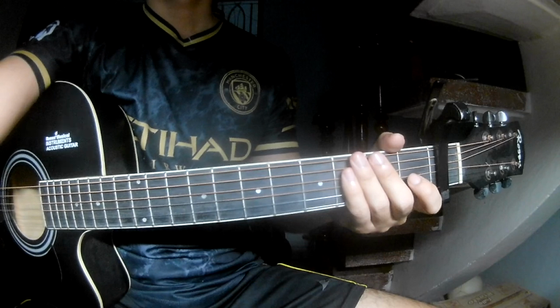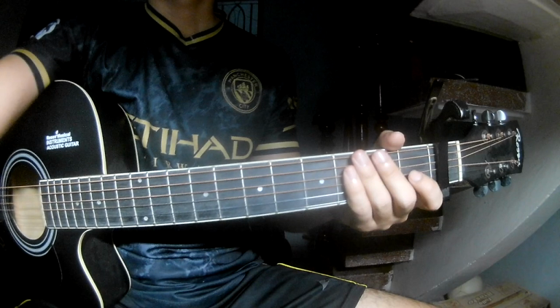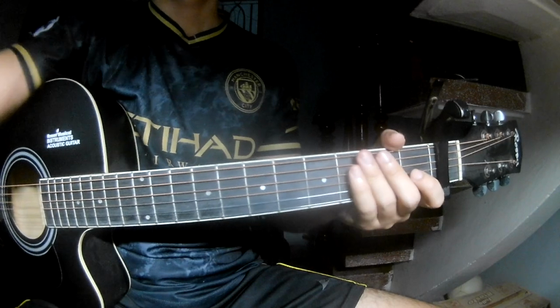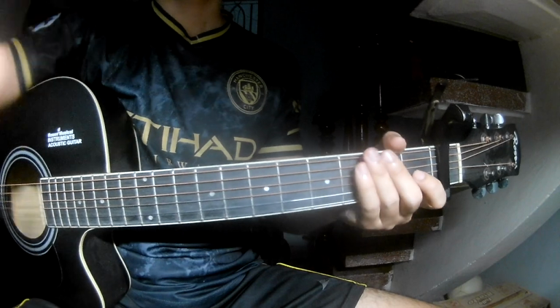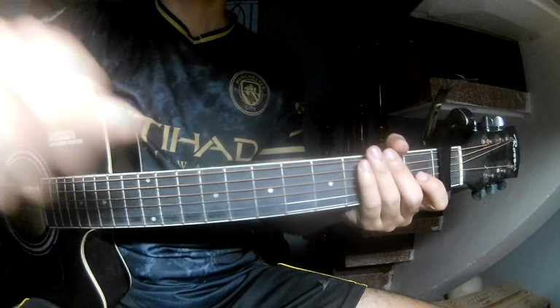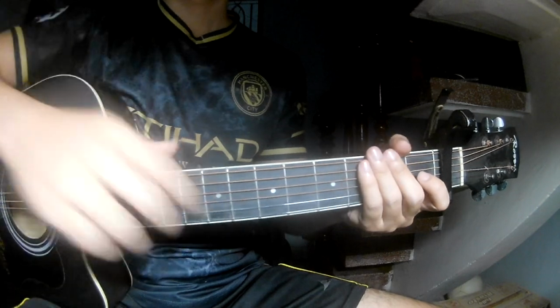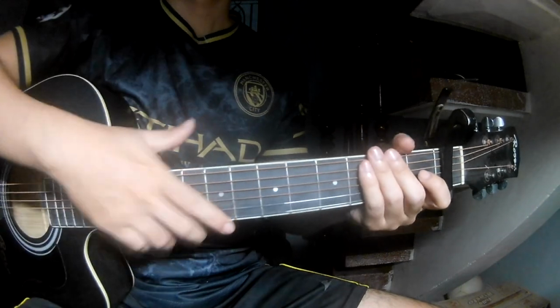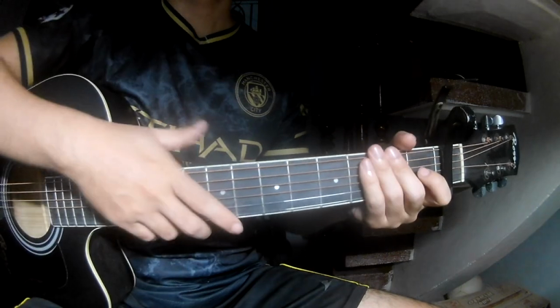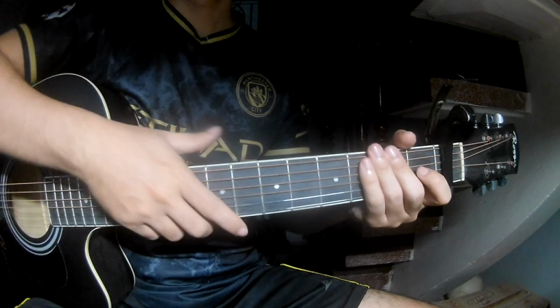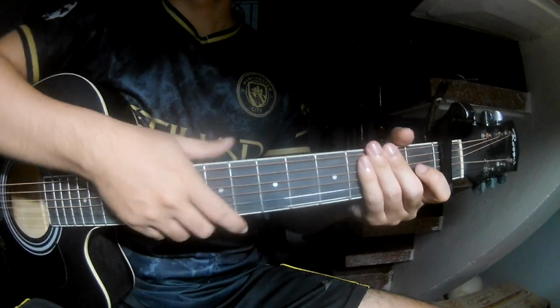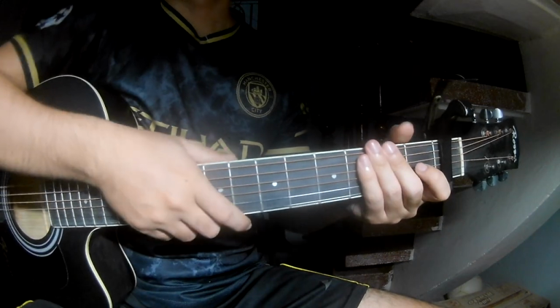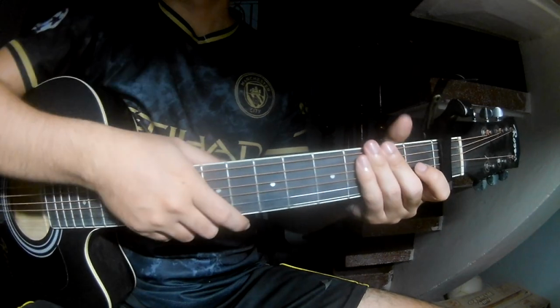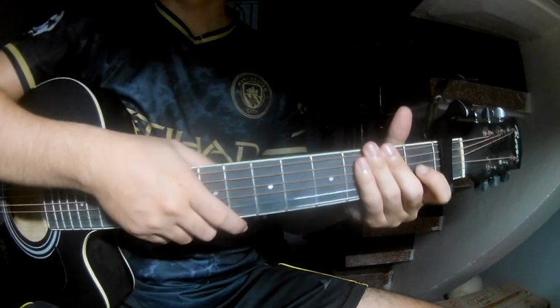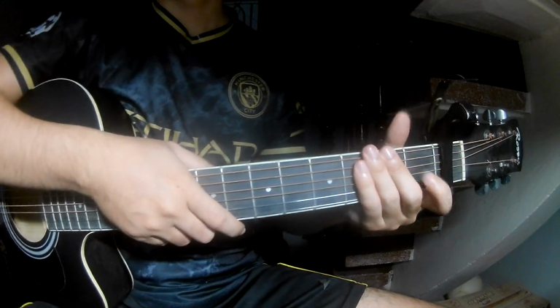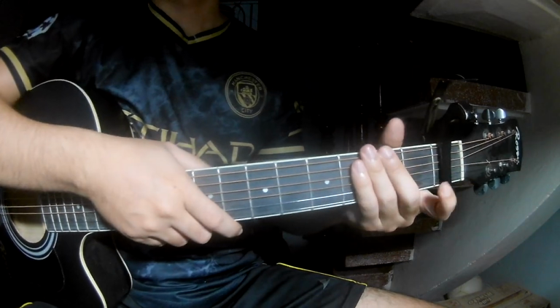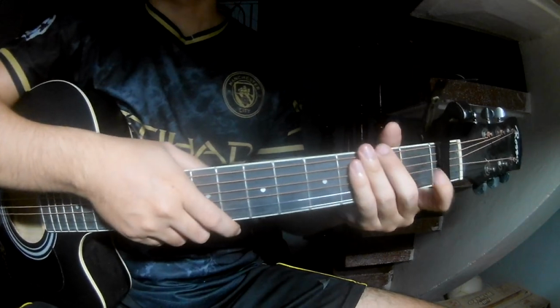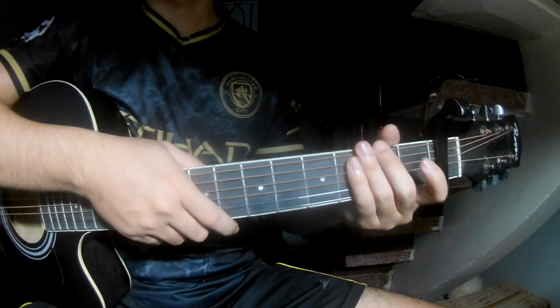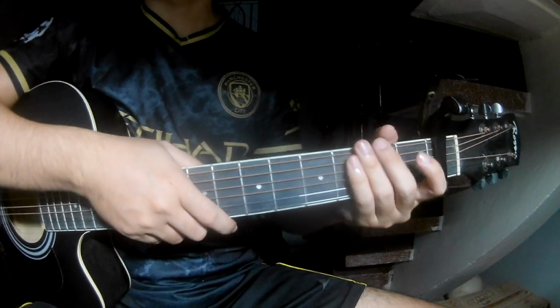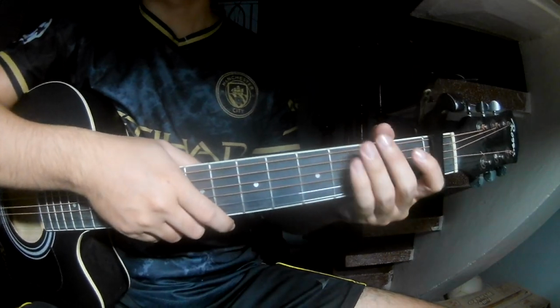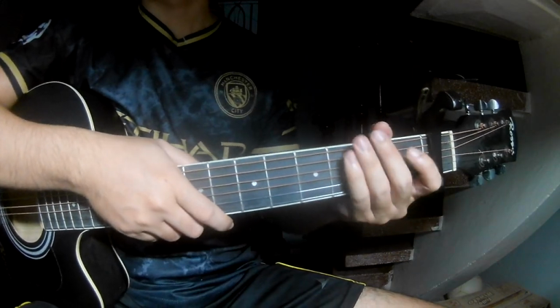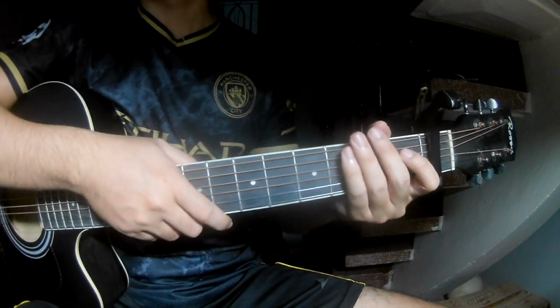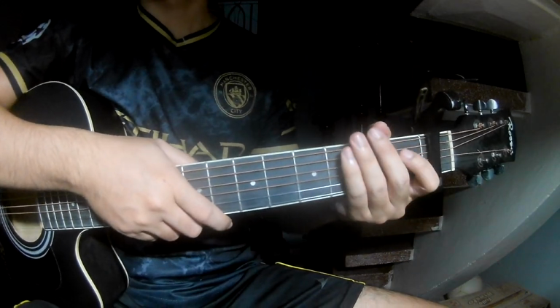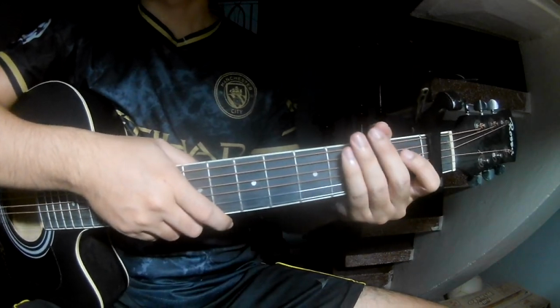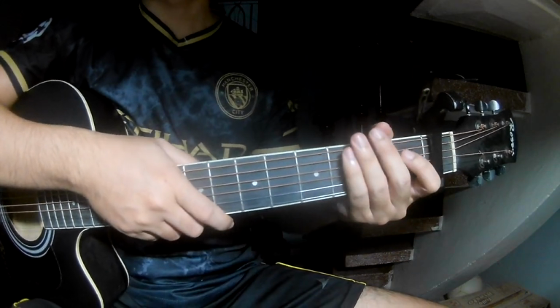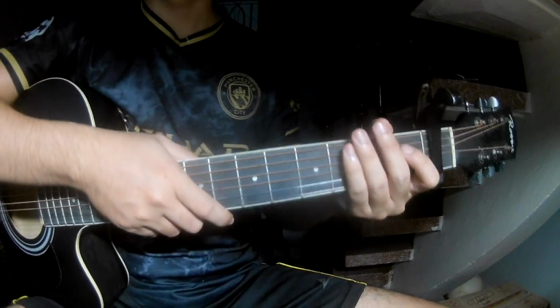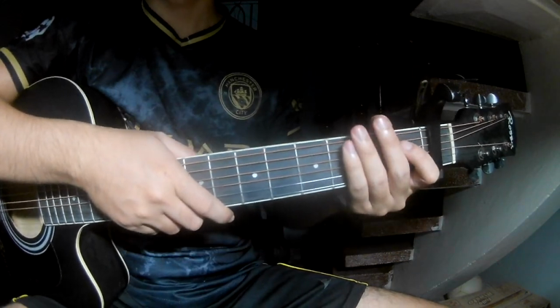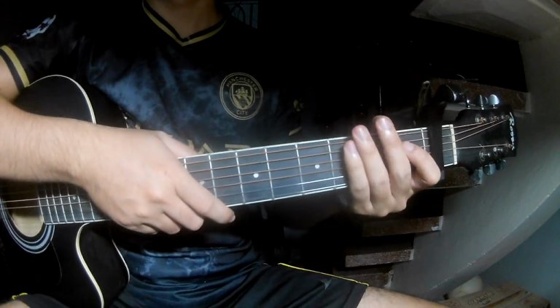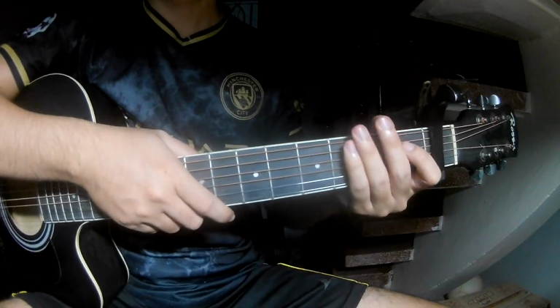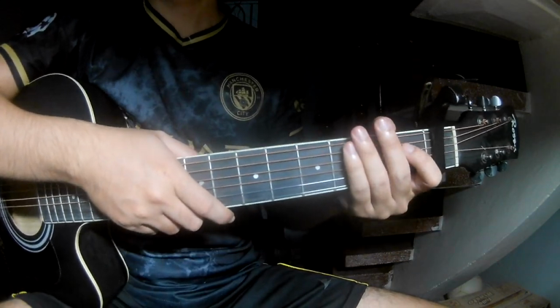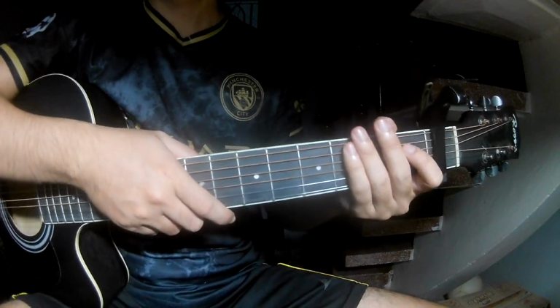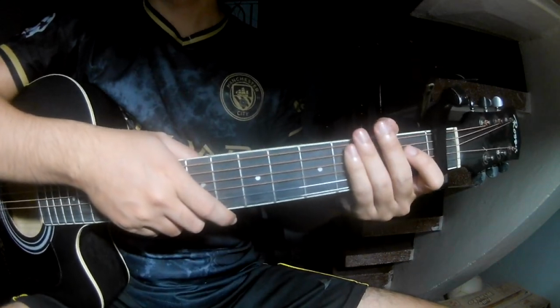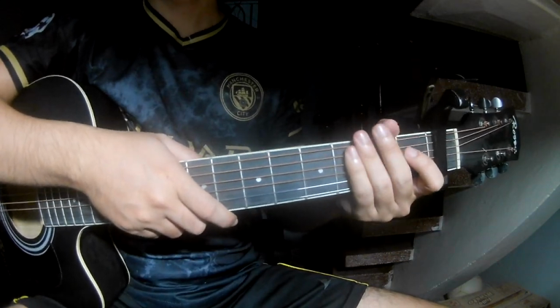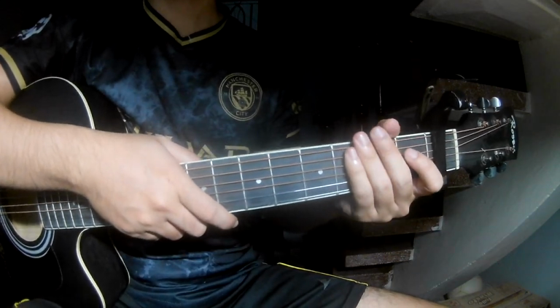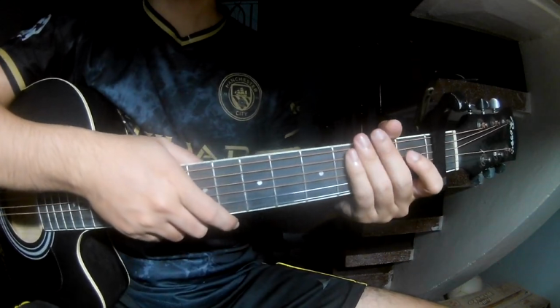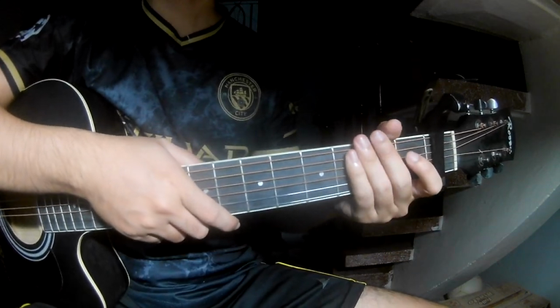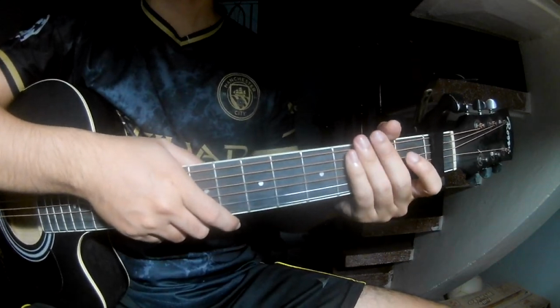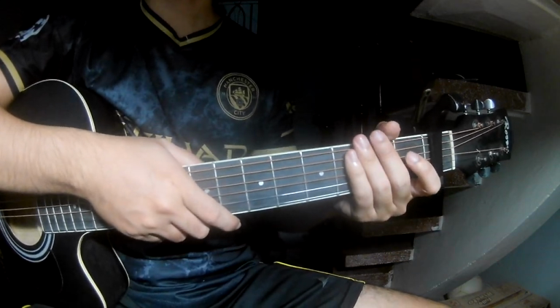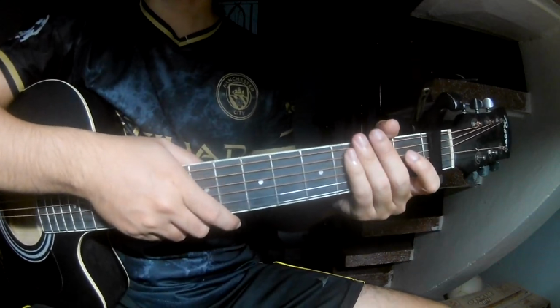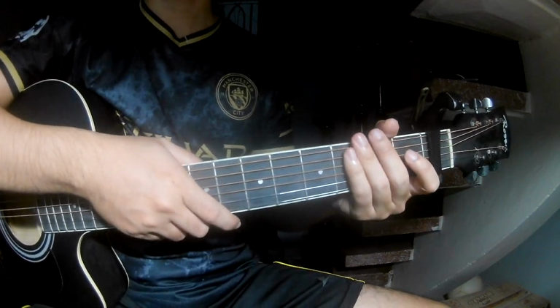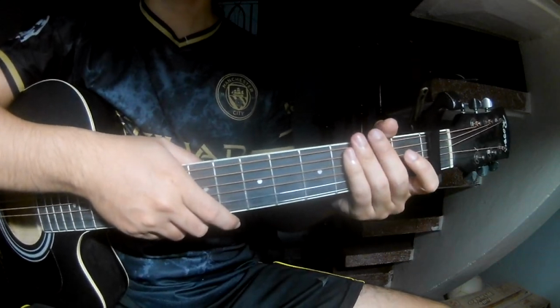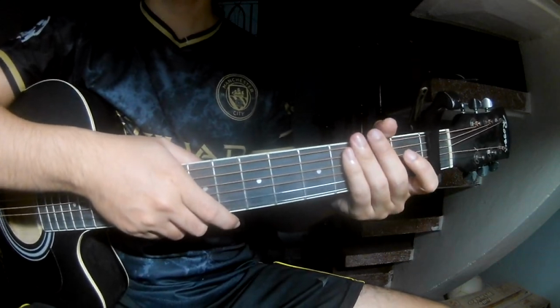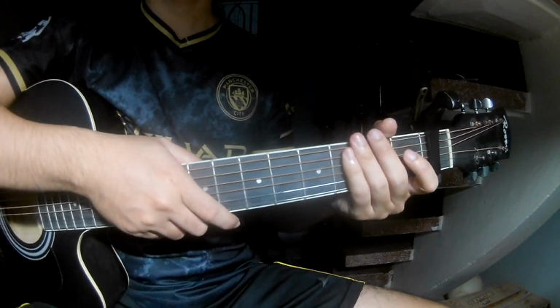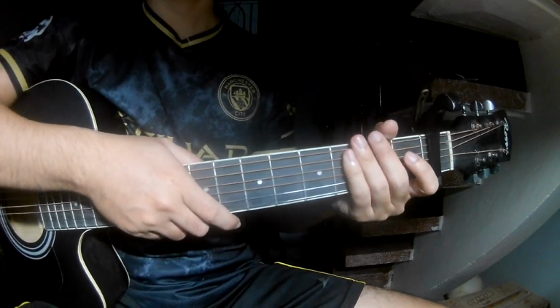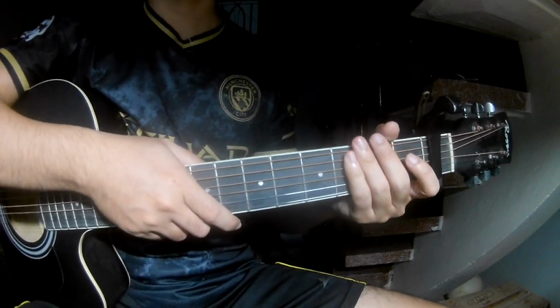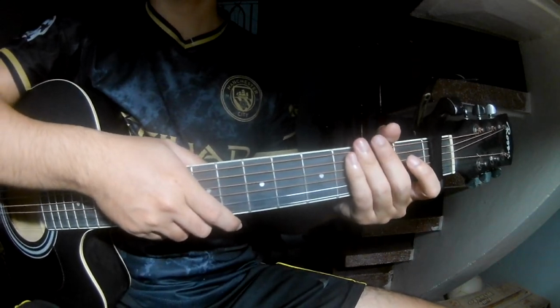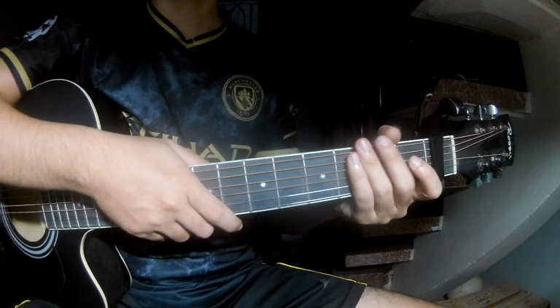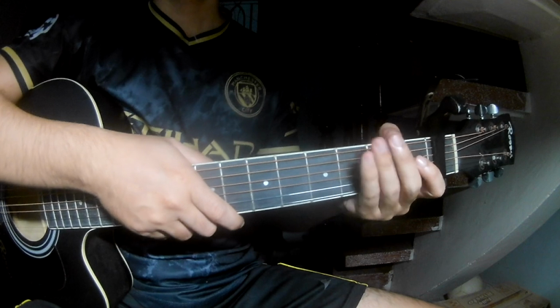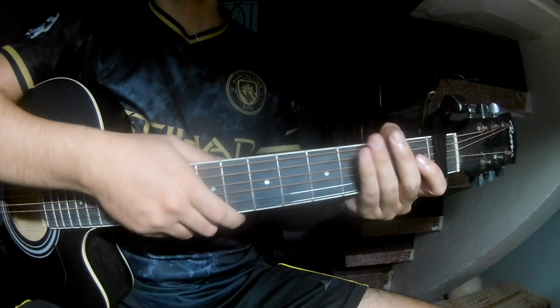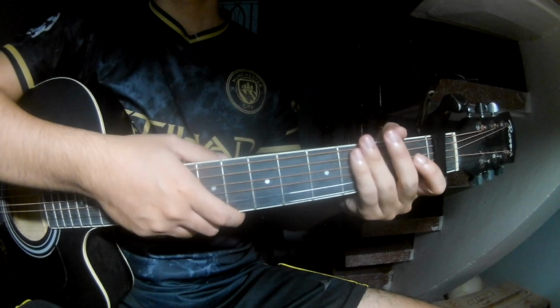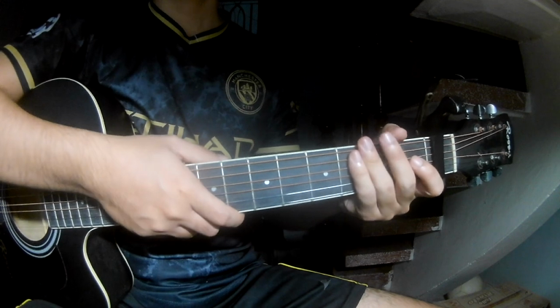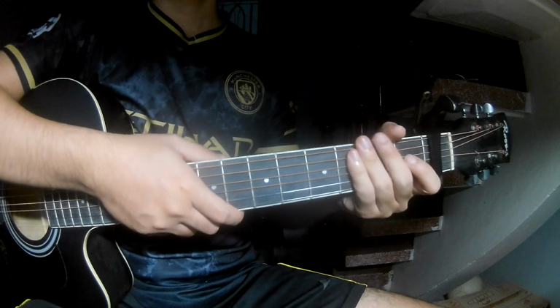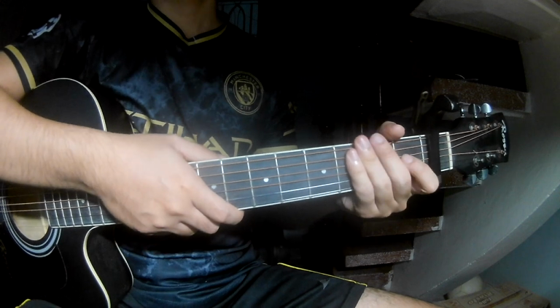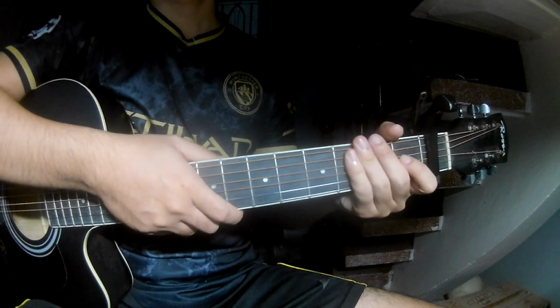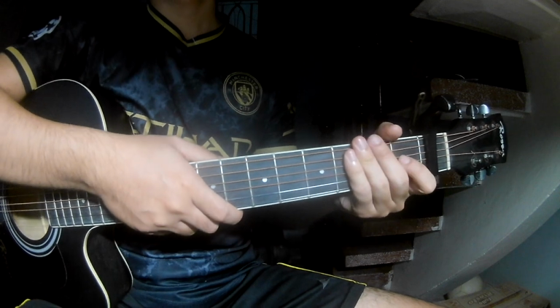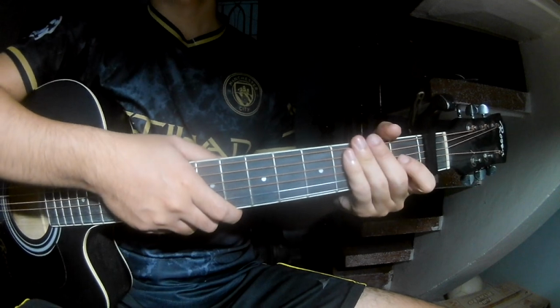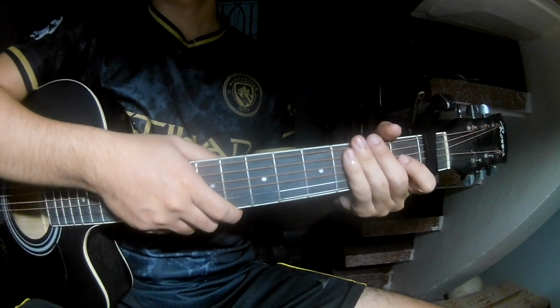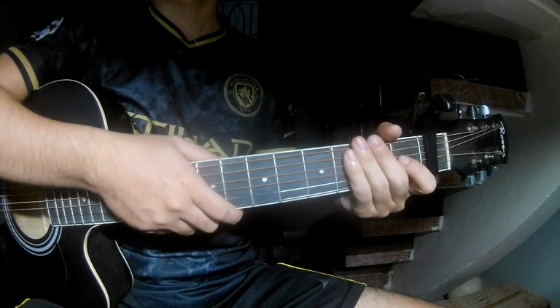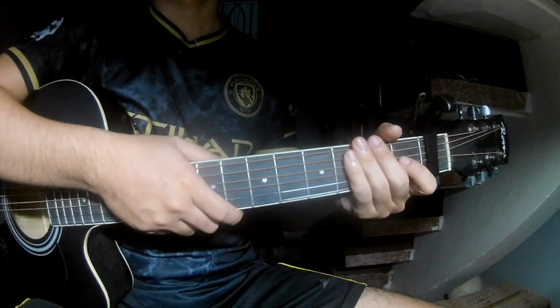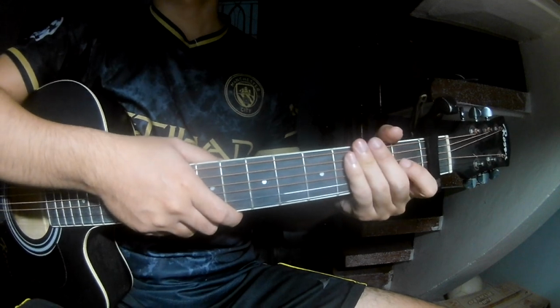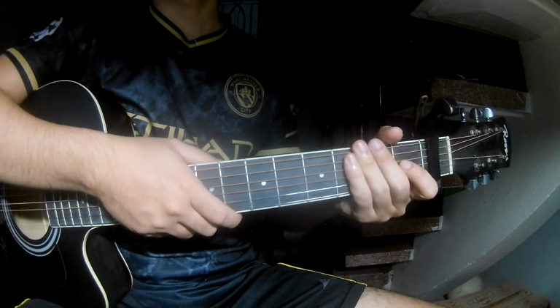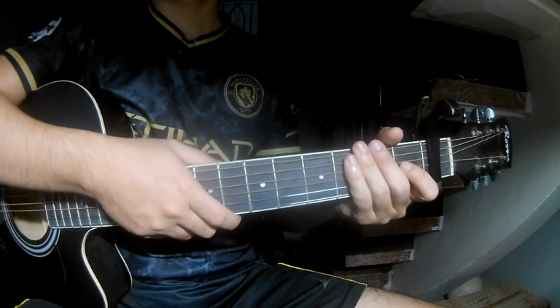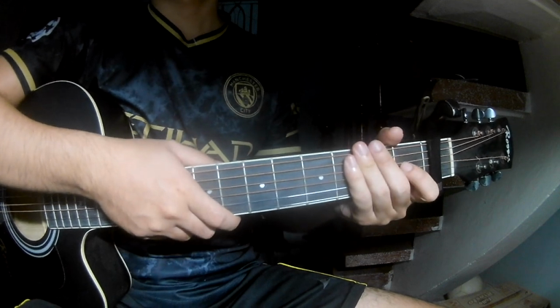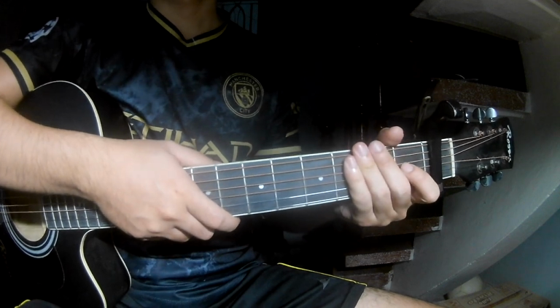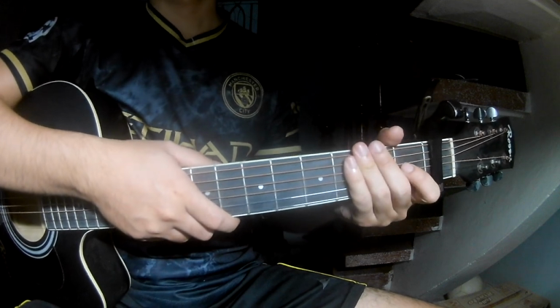Hi everyone, today we'll see how to play 'Too Good to Be True' by Cassie McRae. You can find the chord chart link in the description.